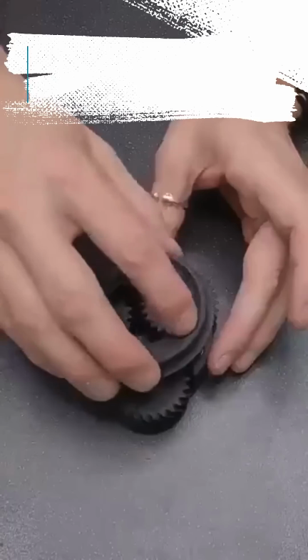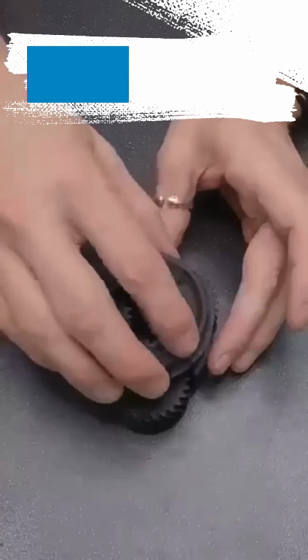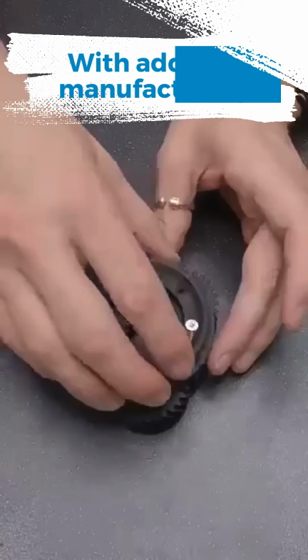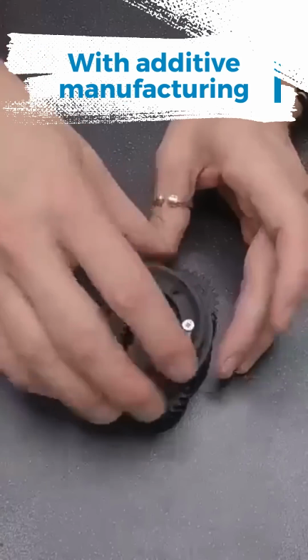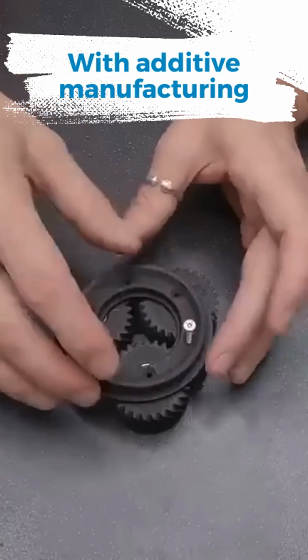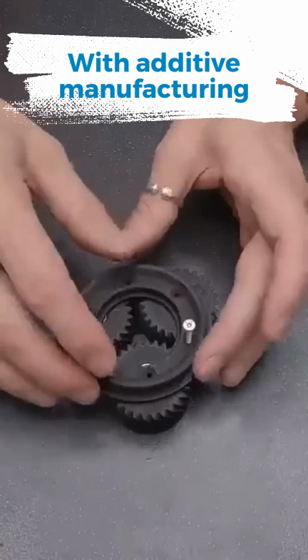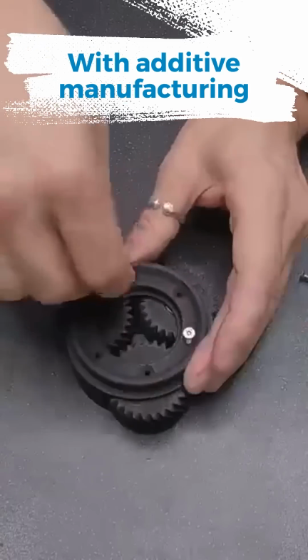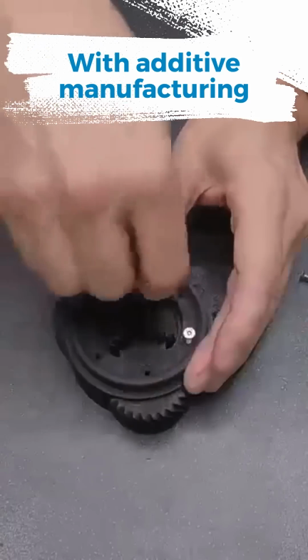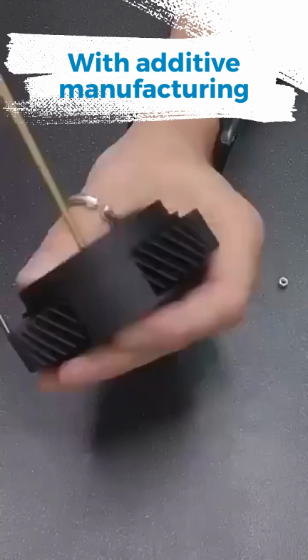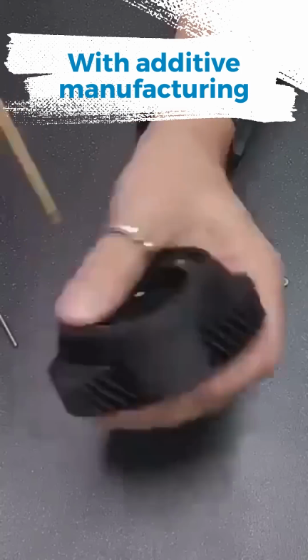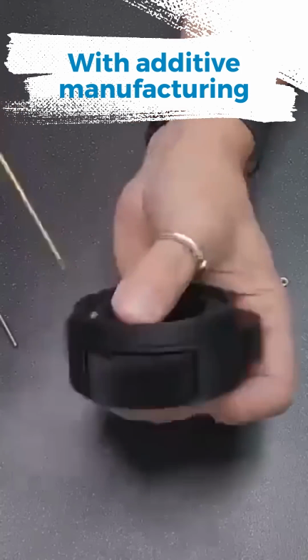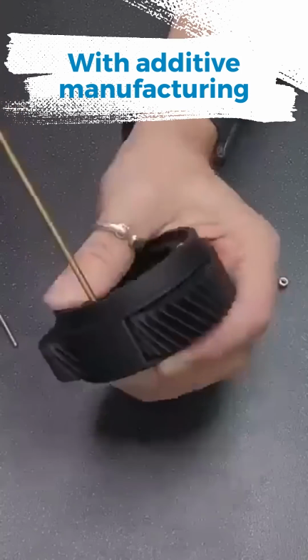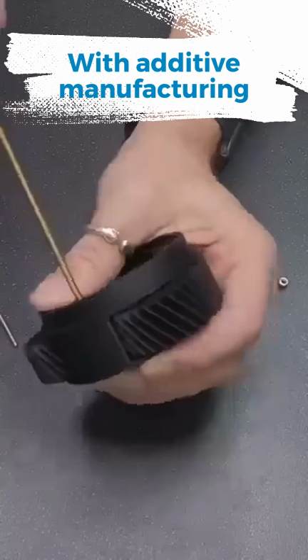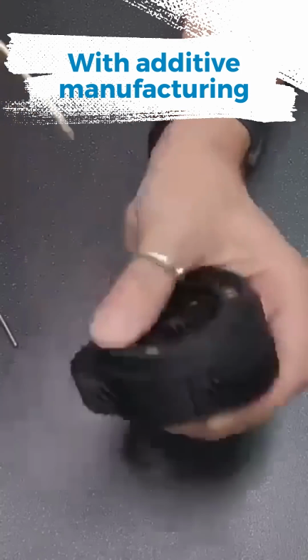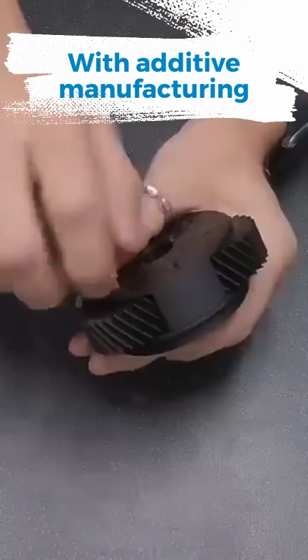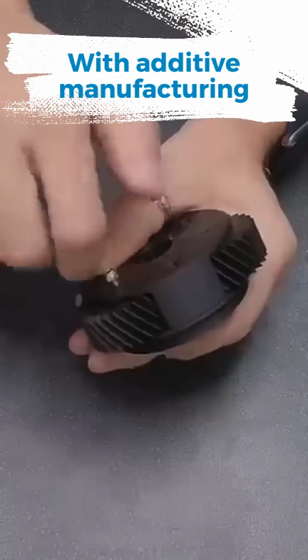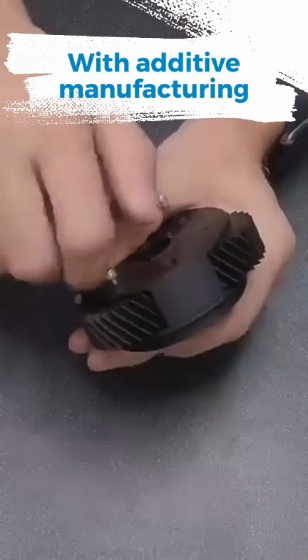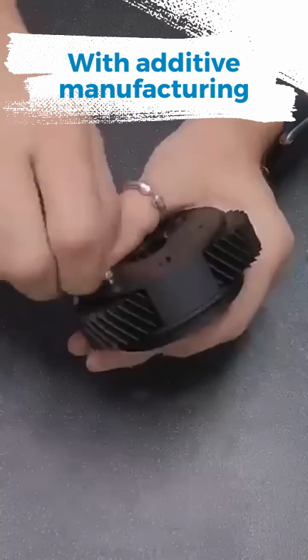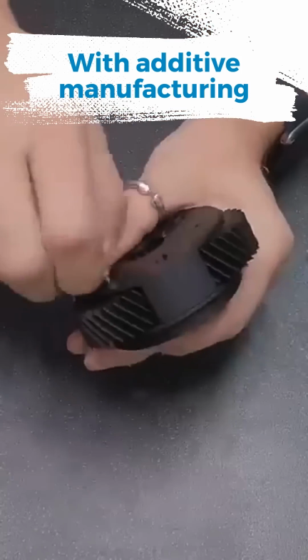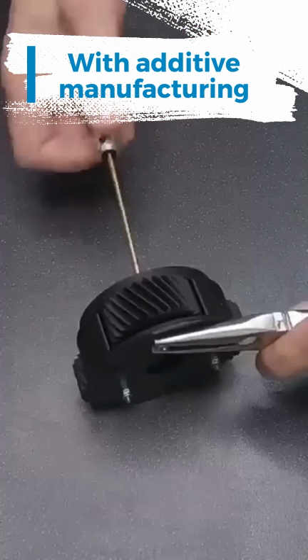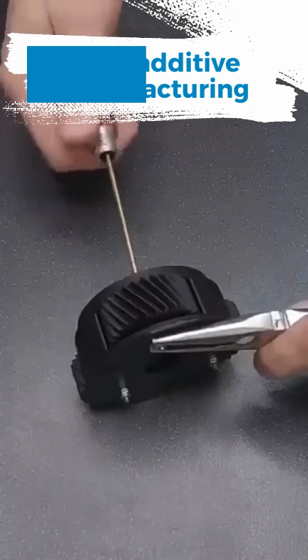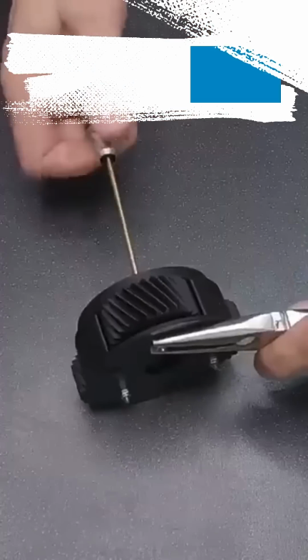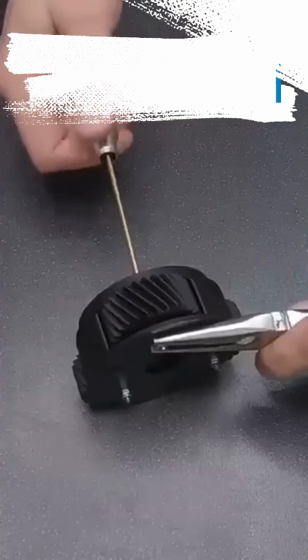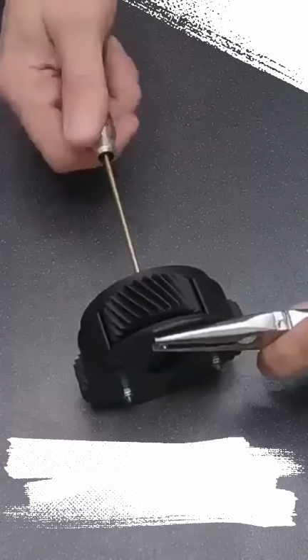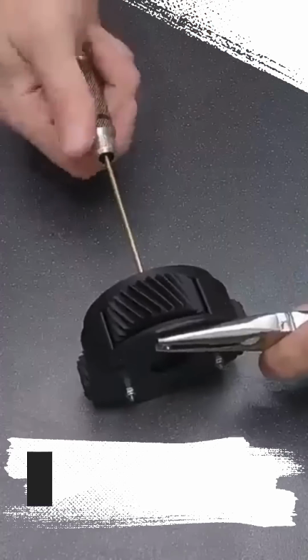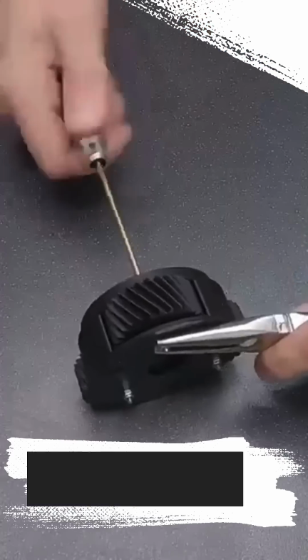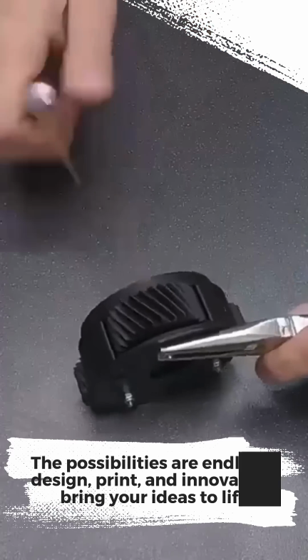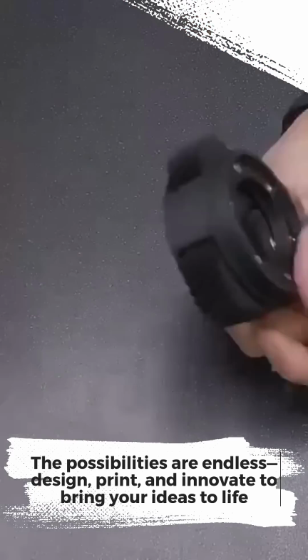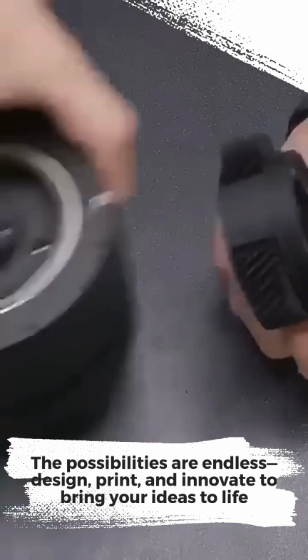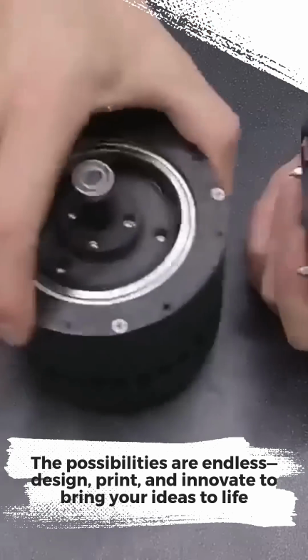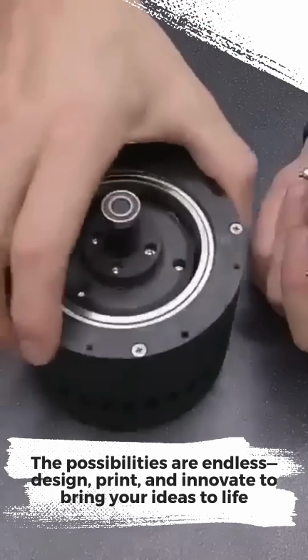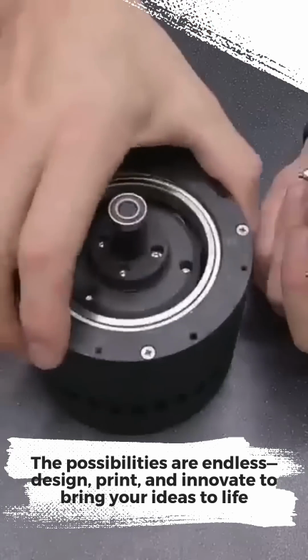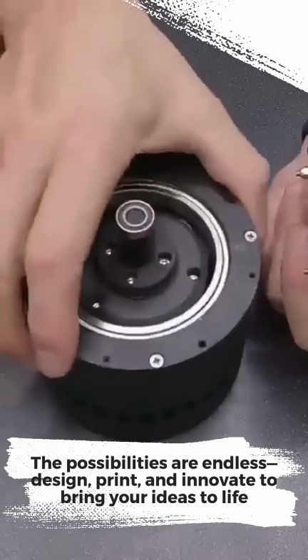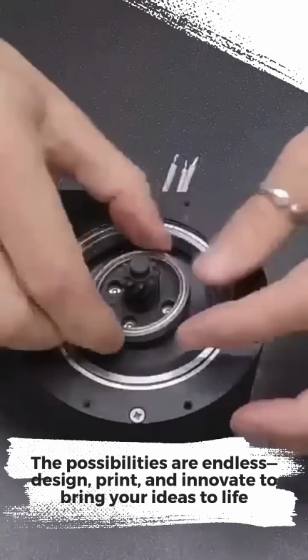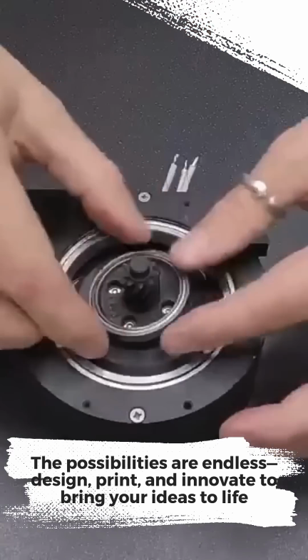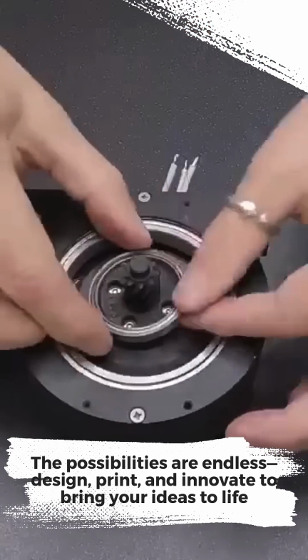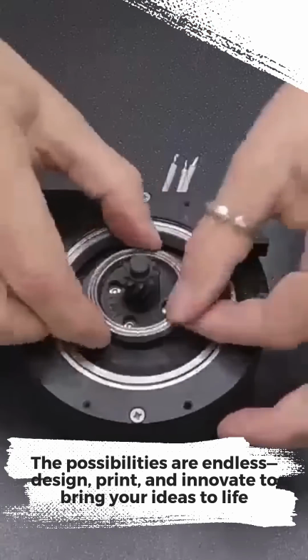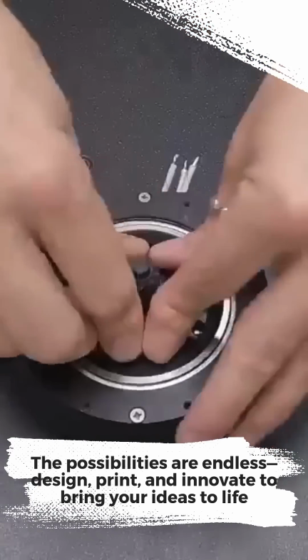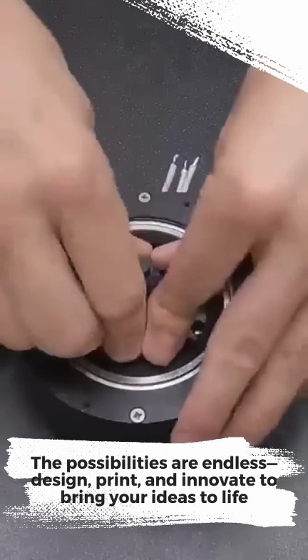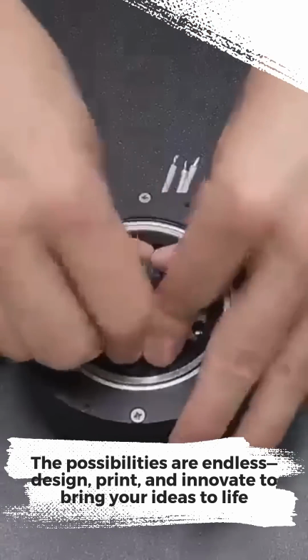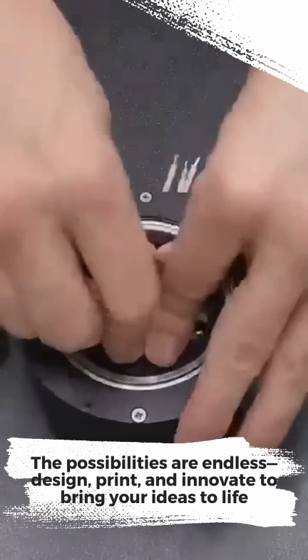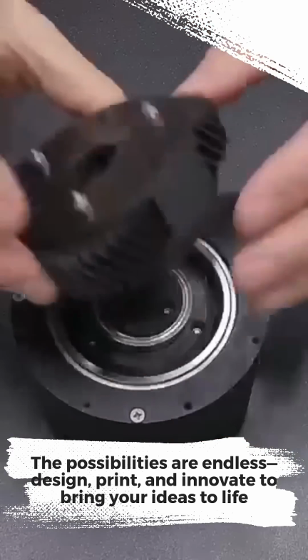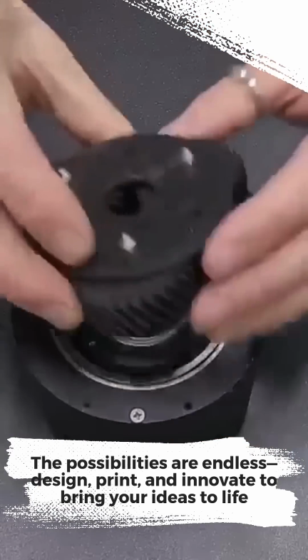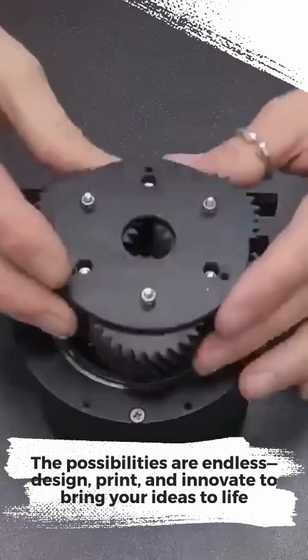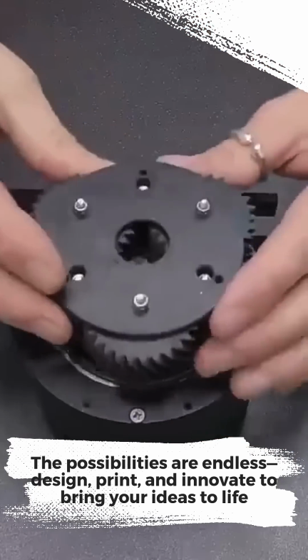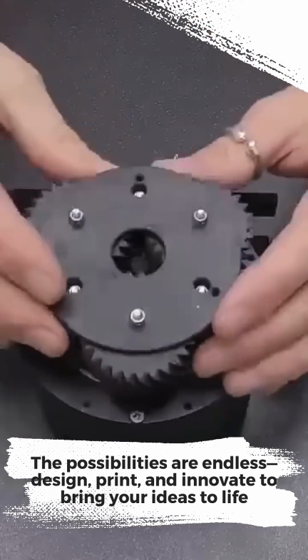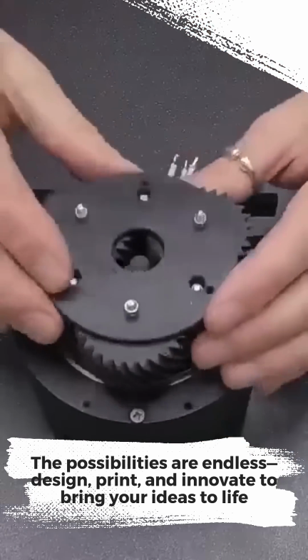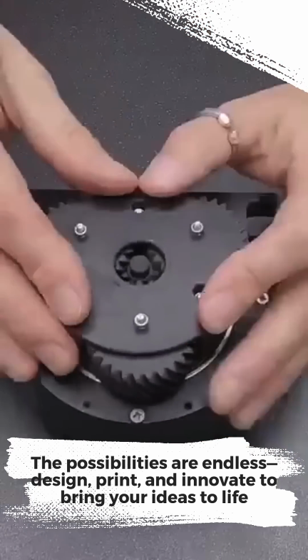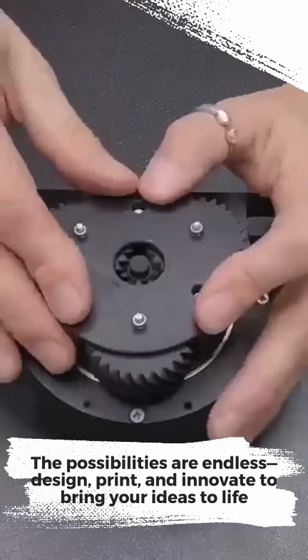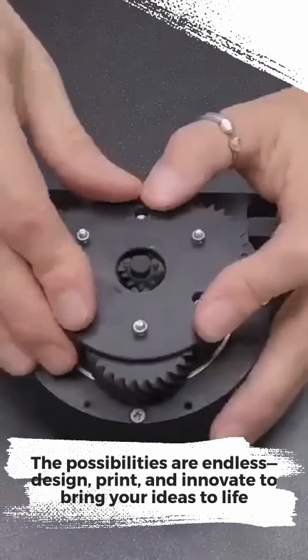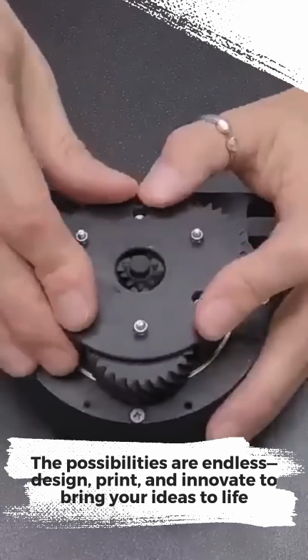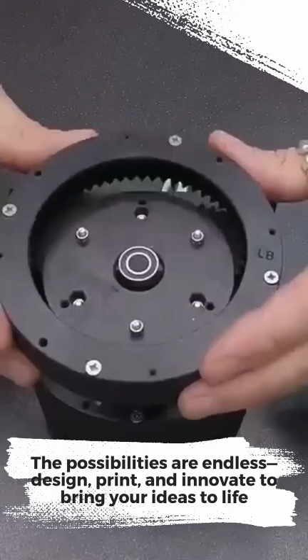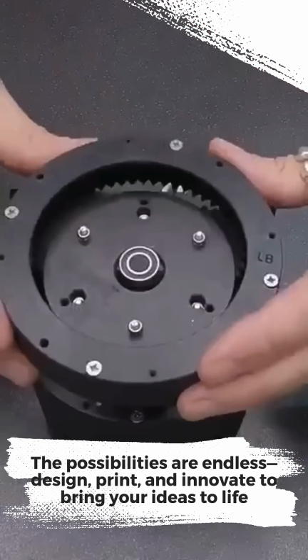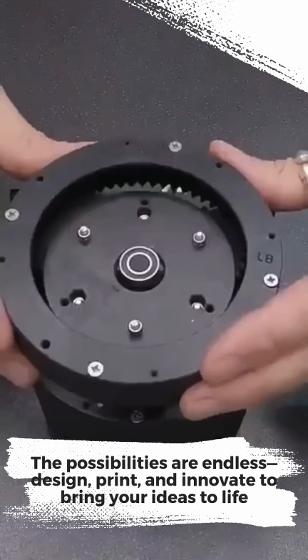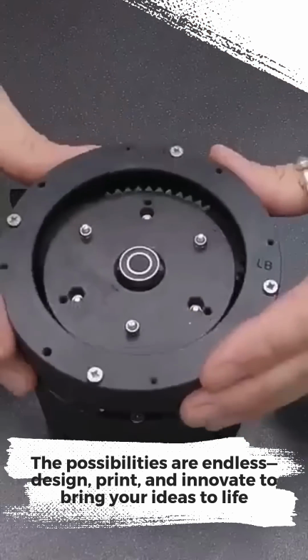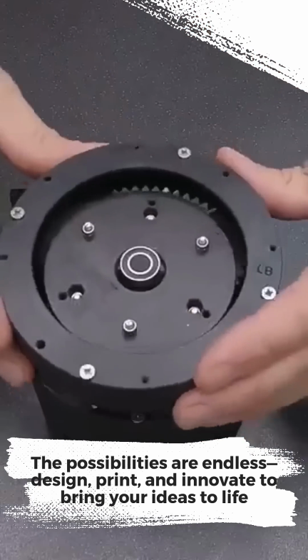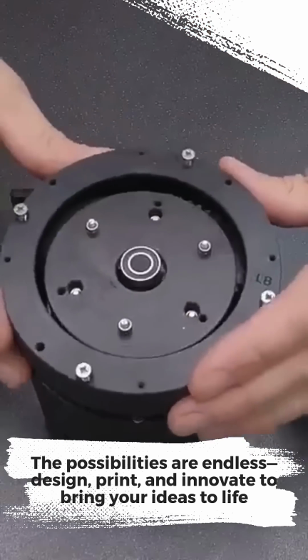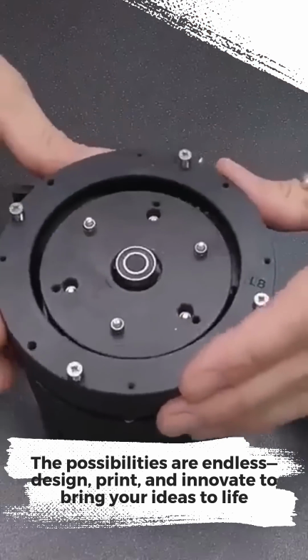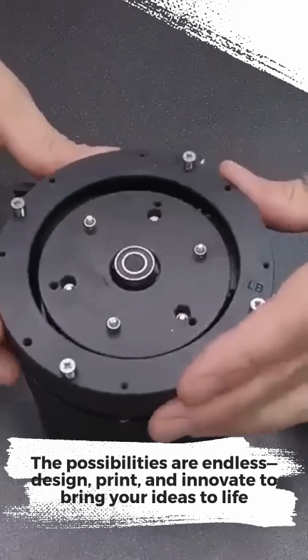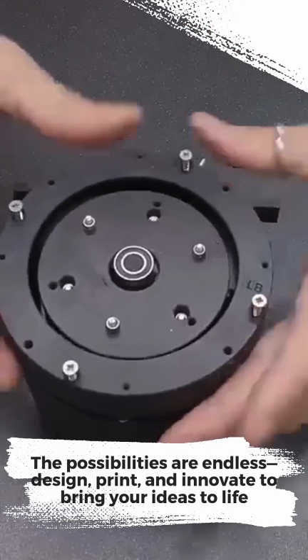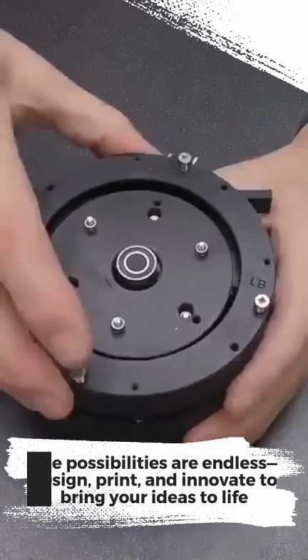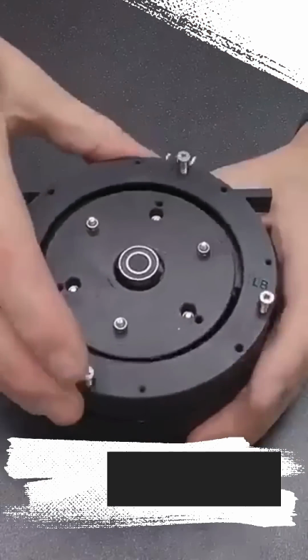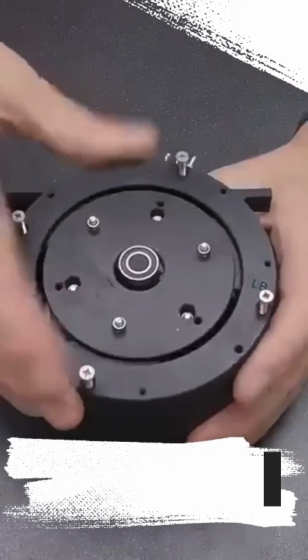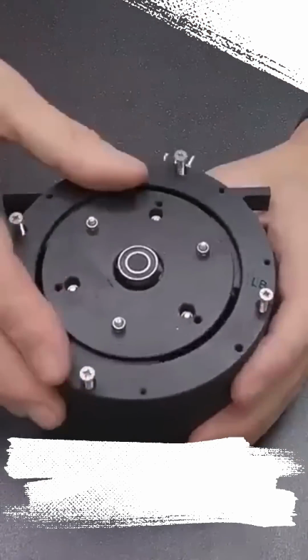With additive manufacturing, the possibilities are endless — design, print, and innovate to bring your ideas to life.